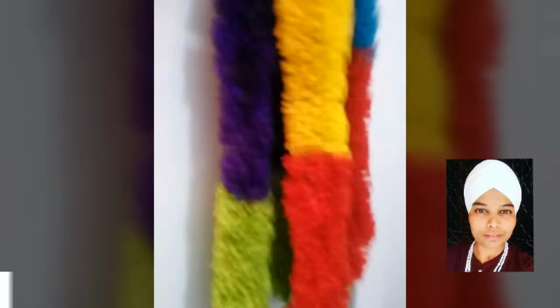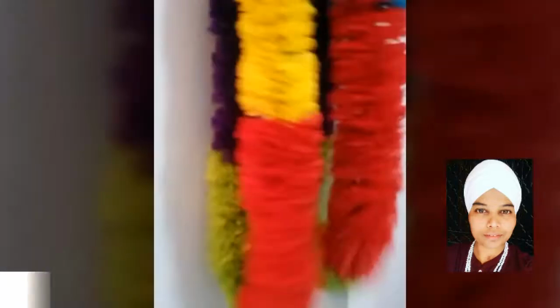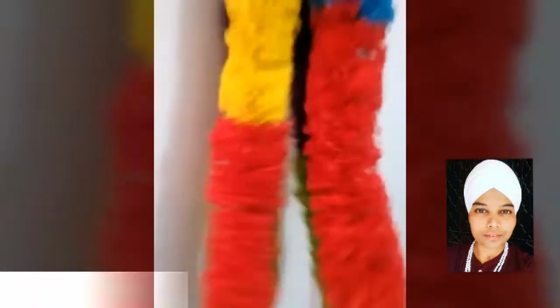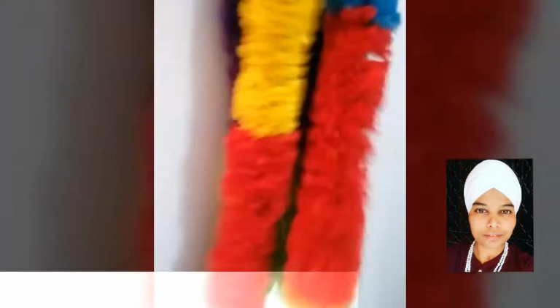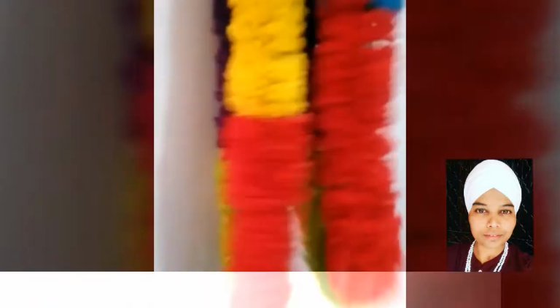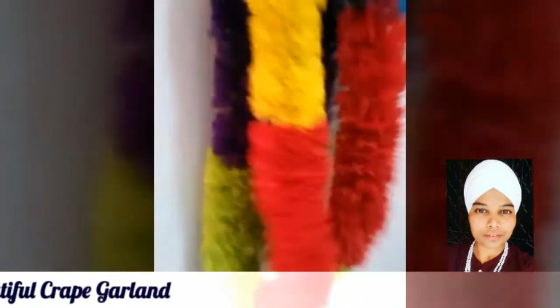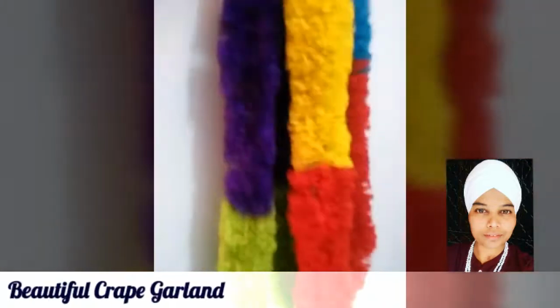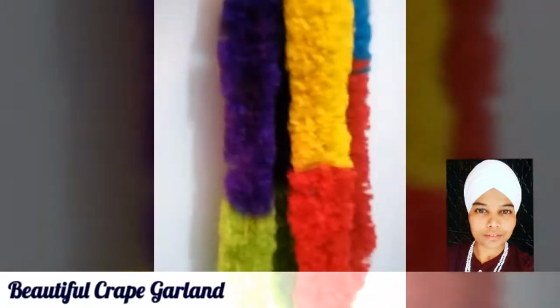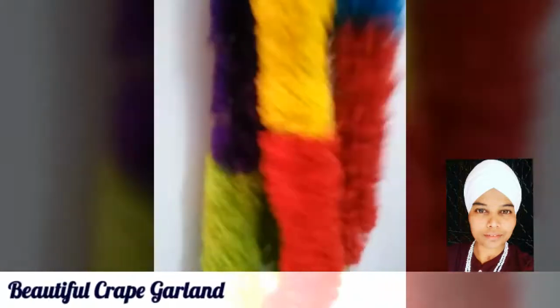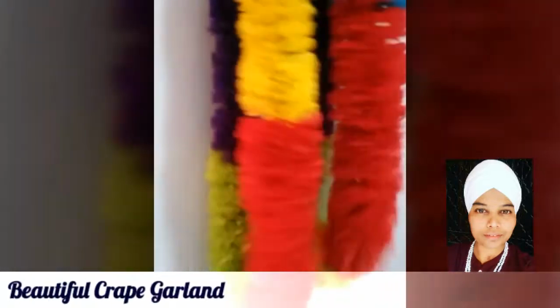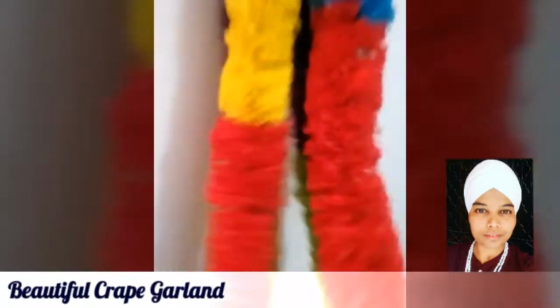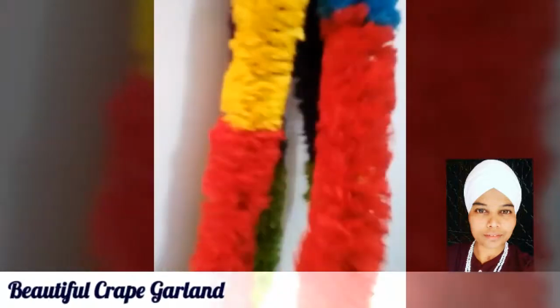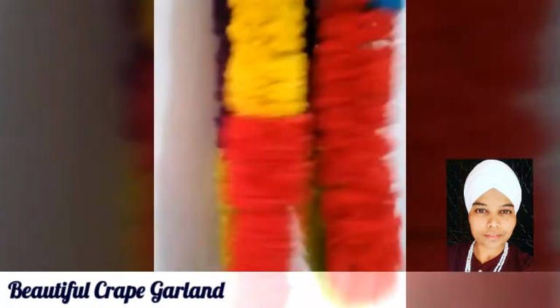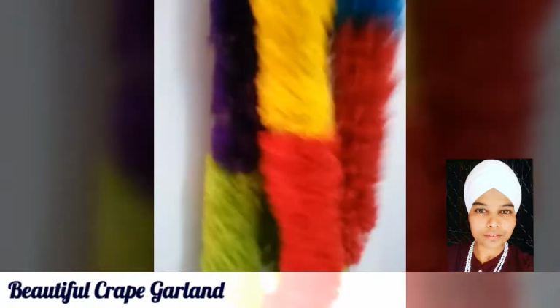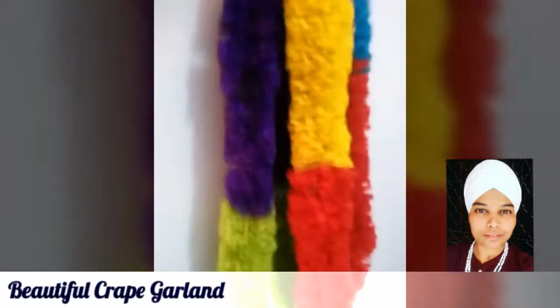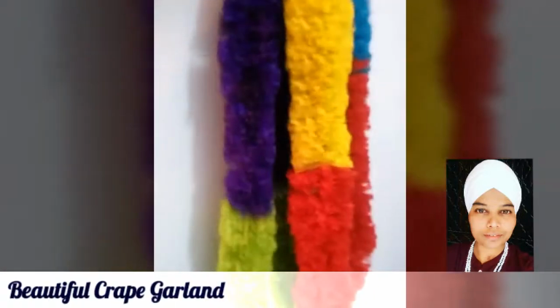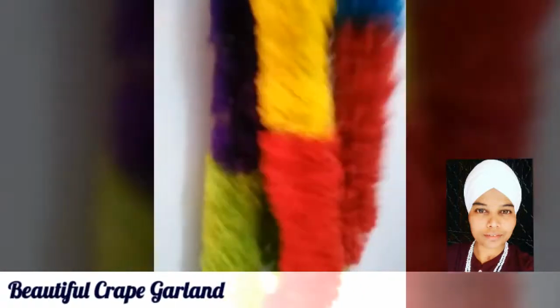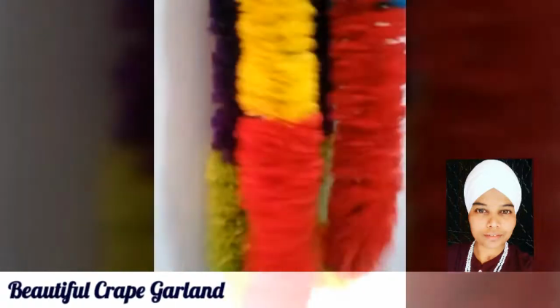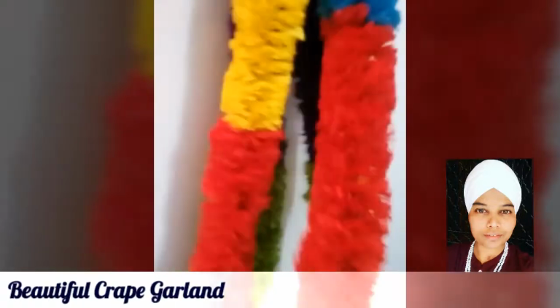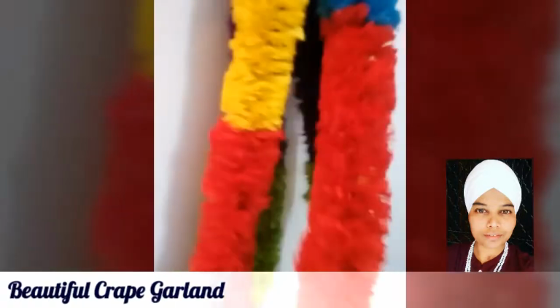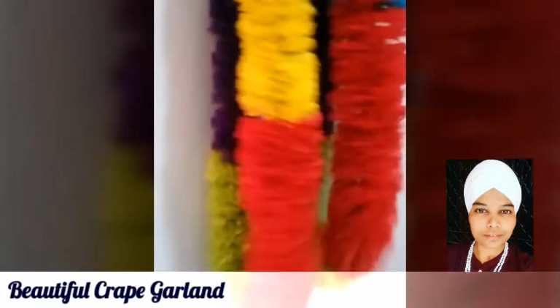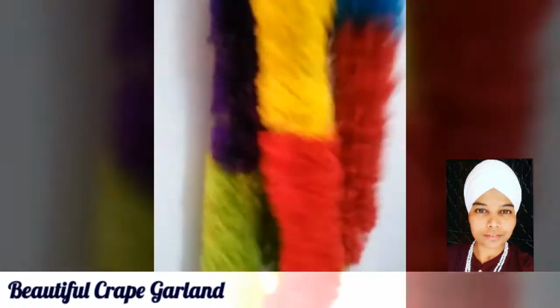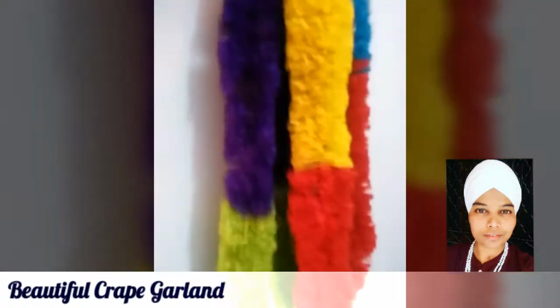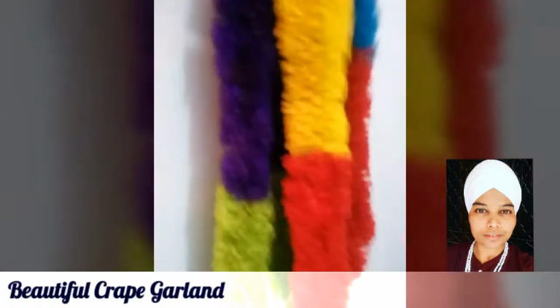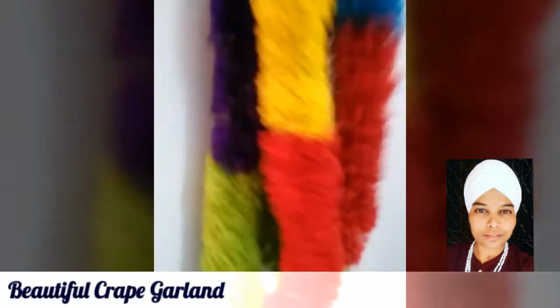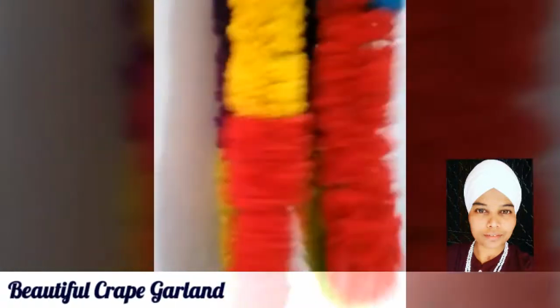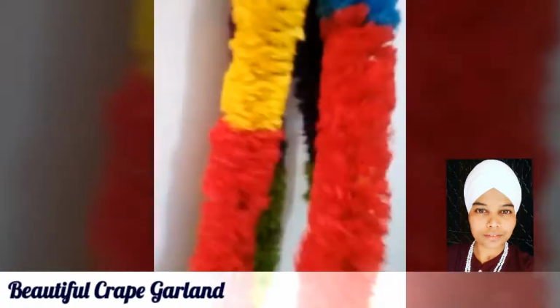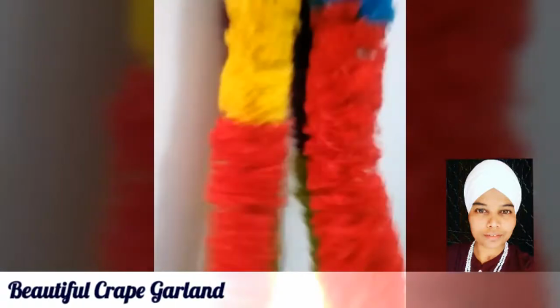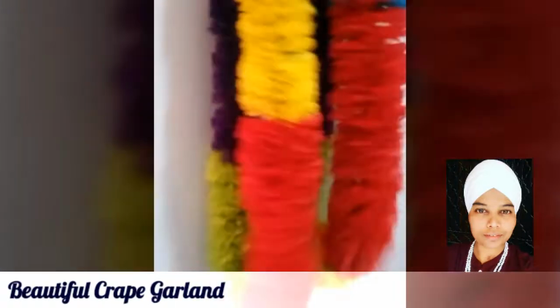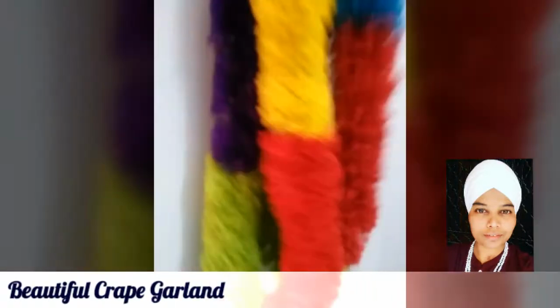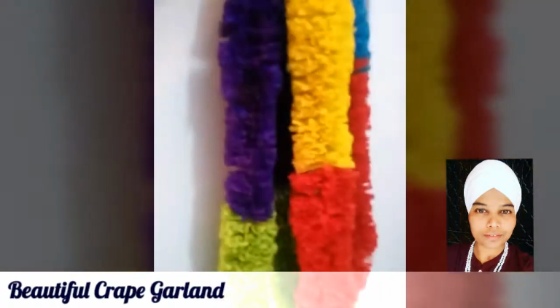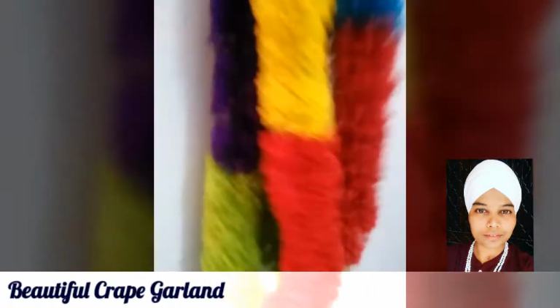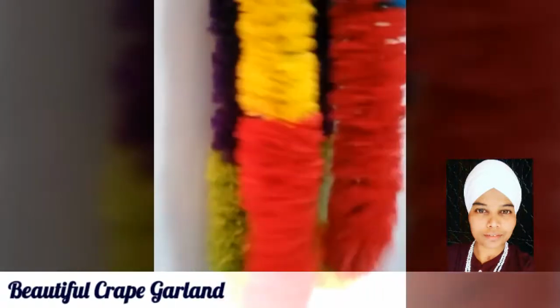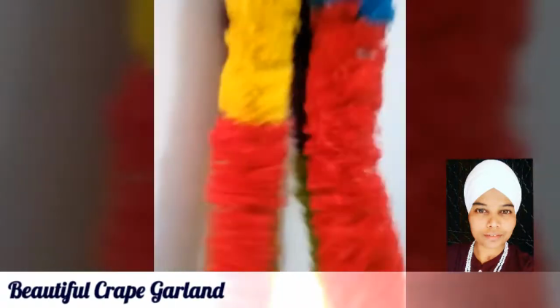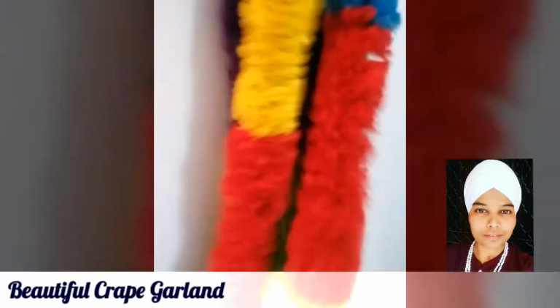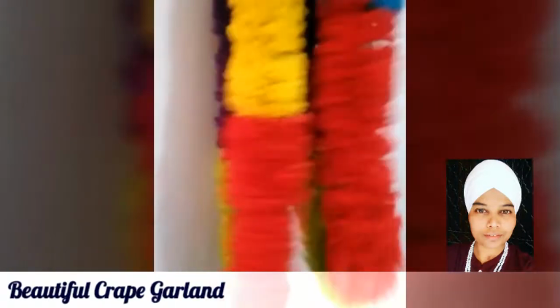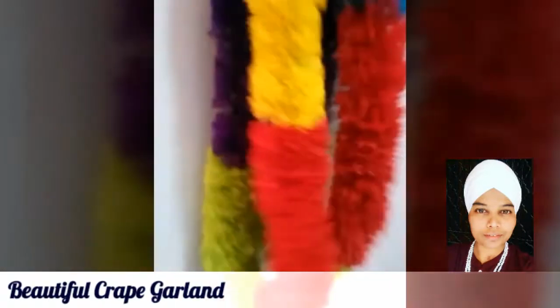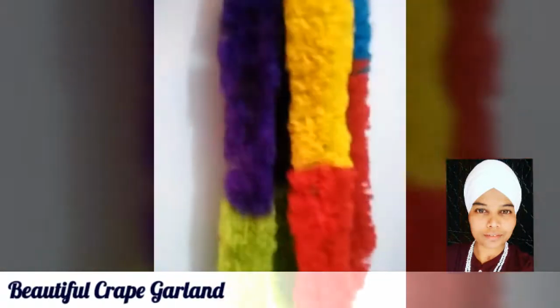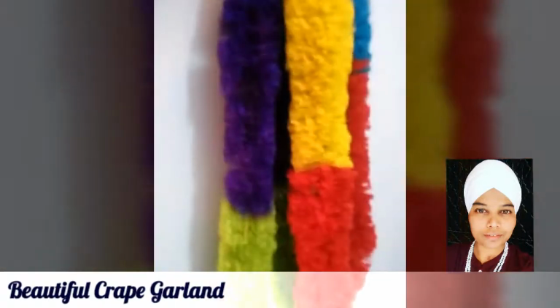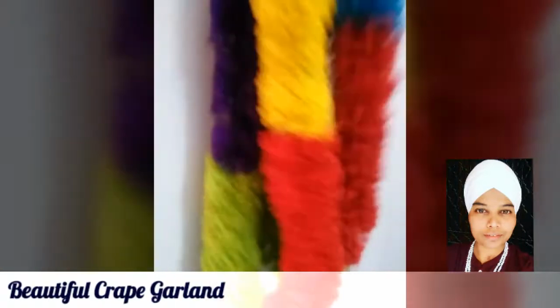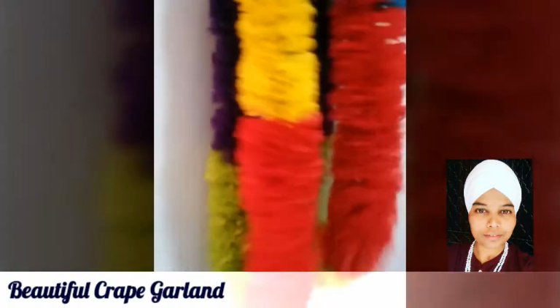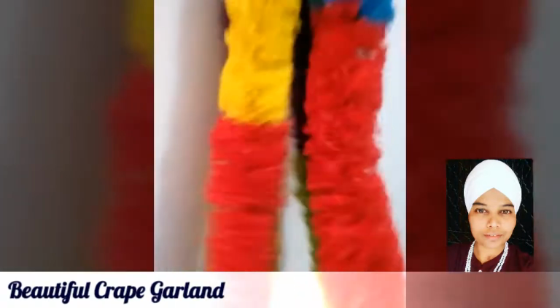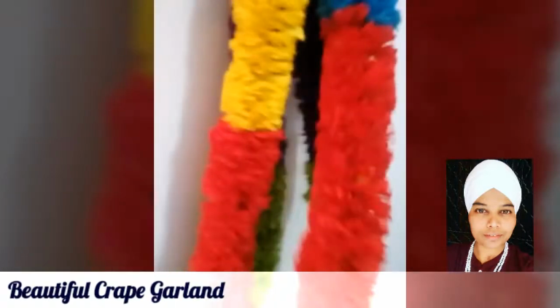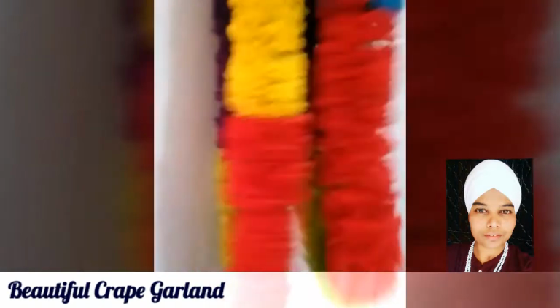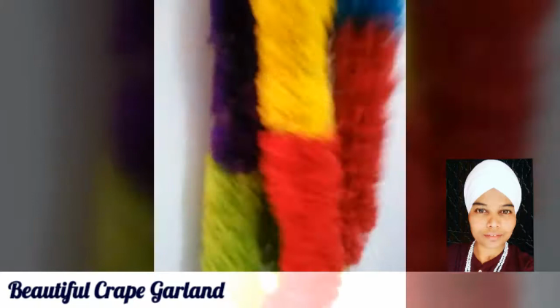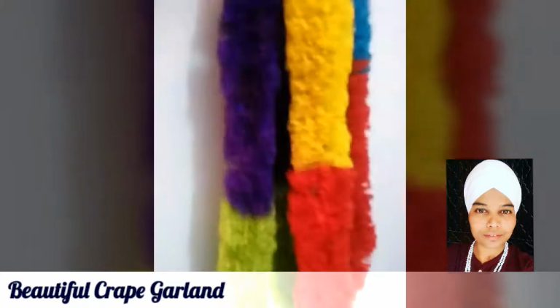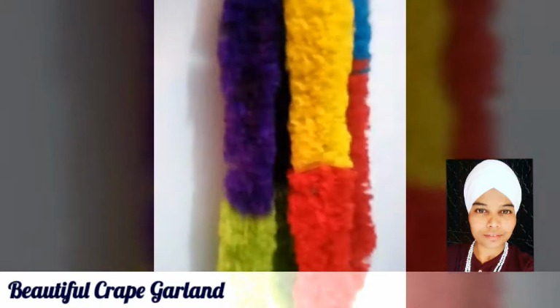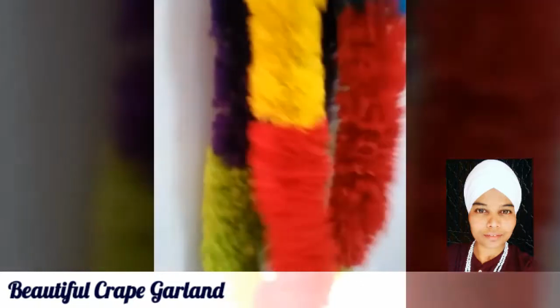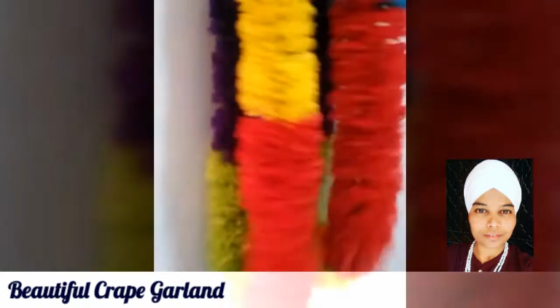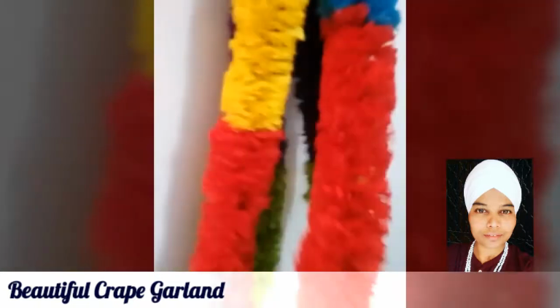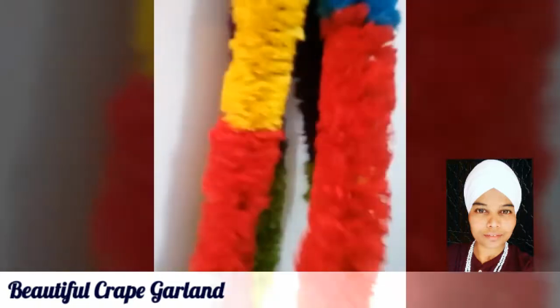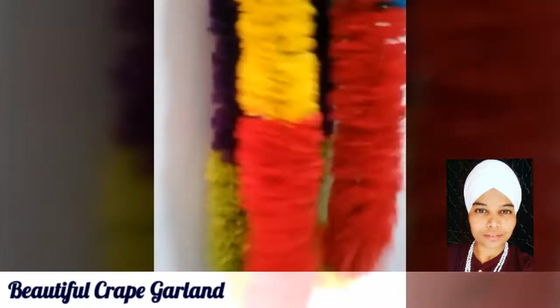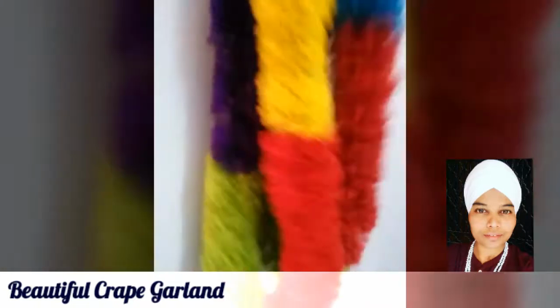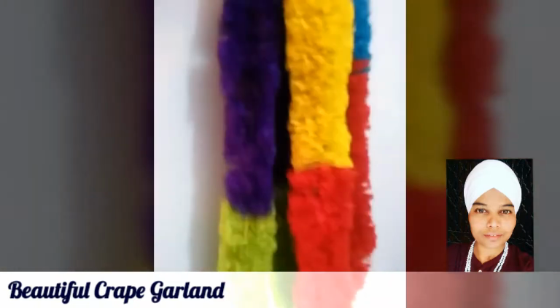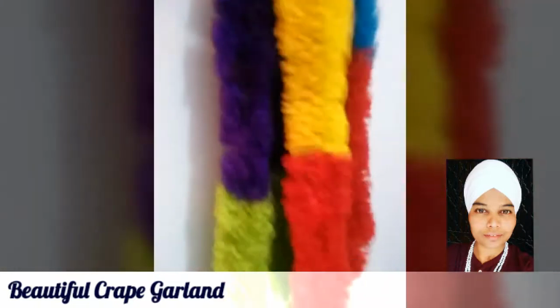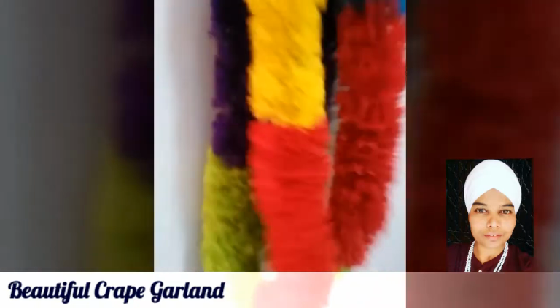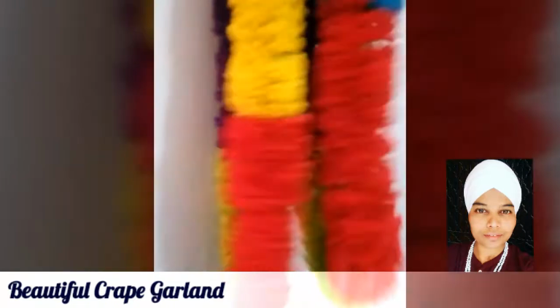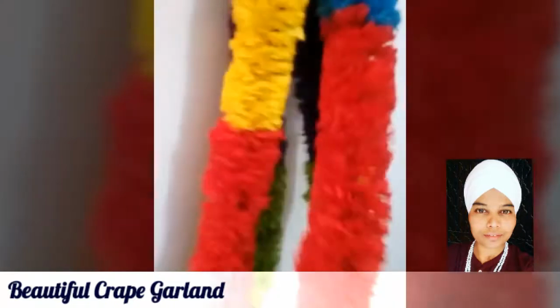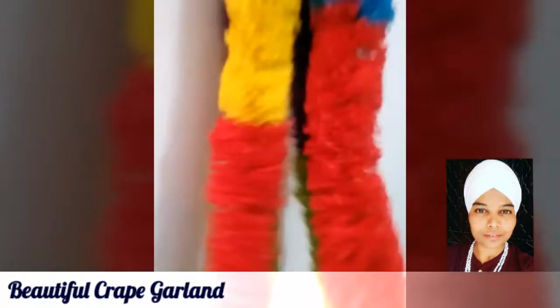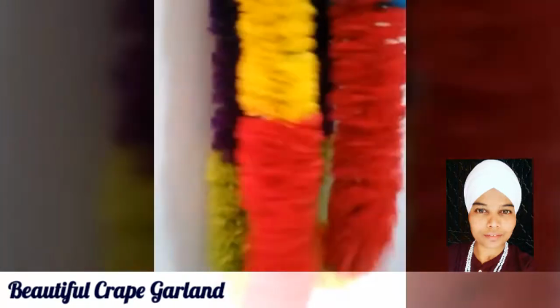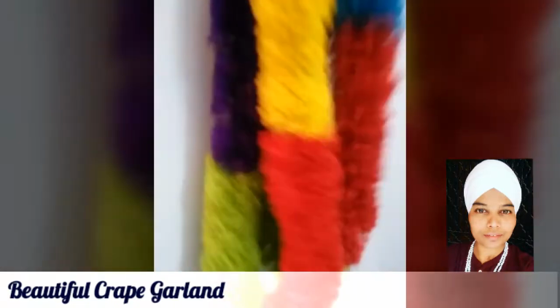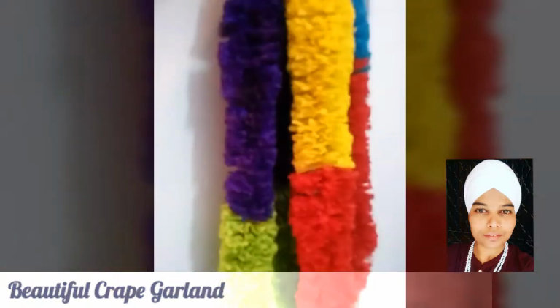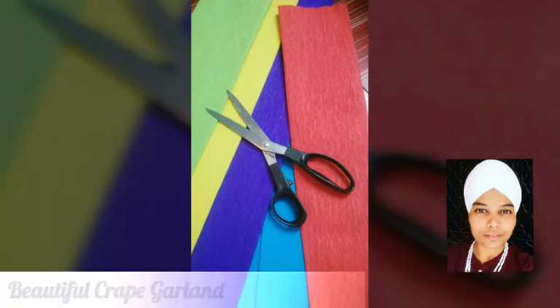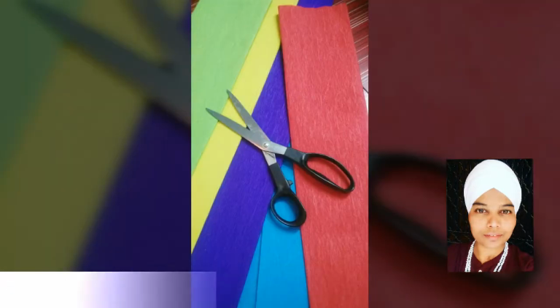Welcome back to my channel. My name is Poonam Kaur and today we are going to learn how to make this beautiful crepe garland.